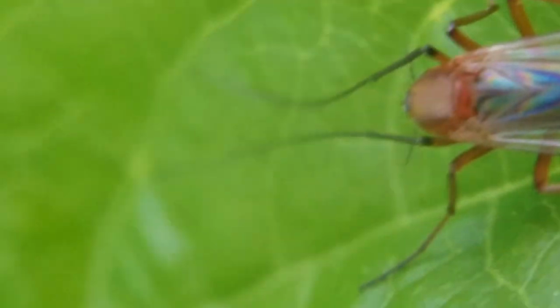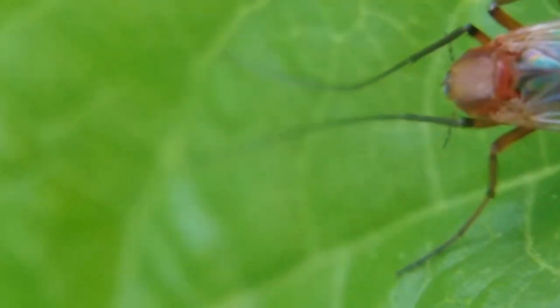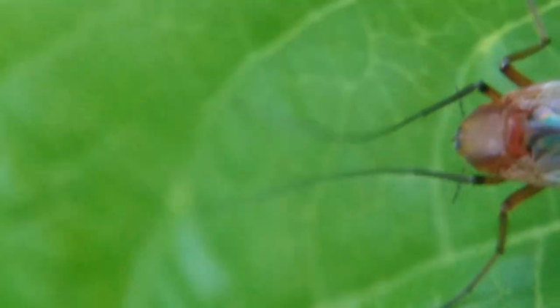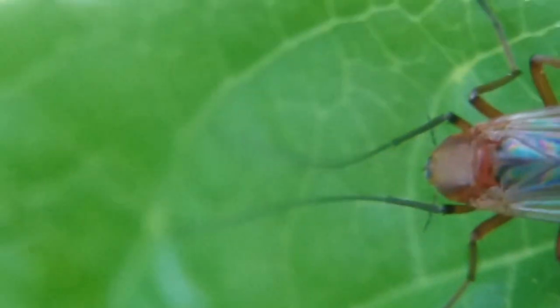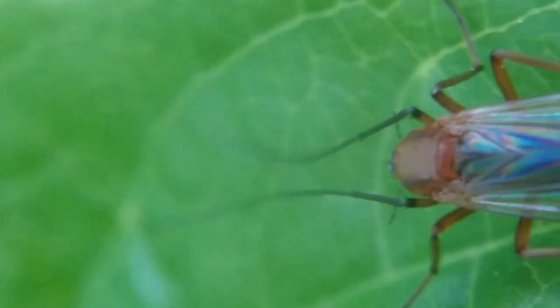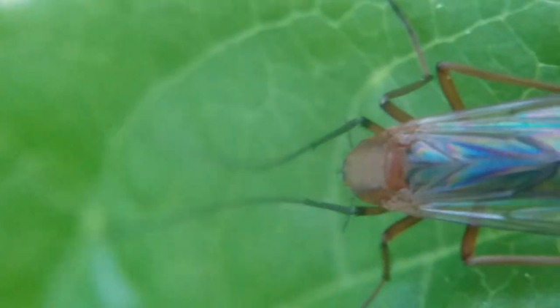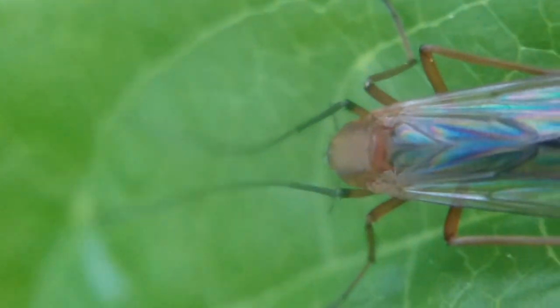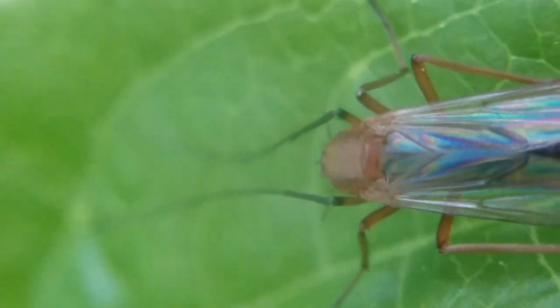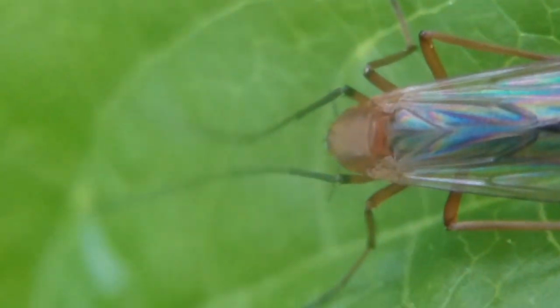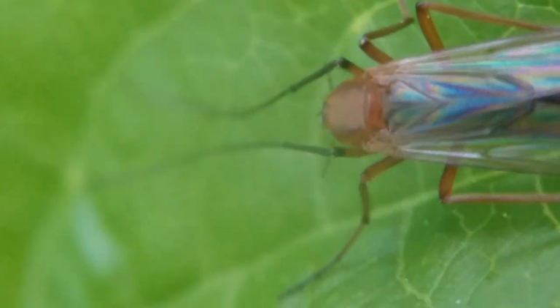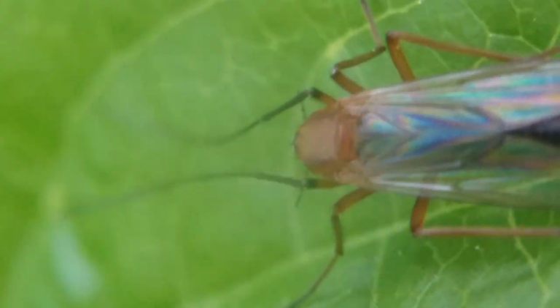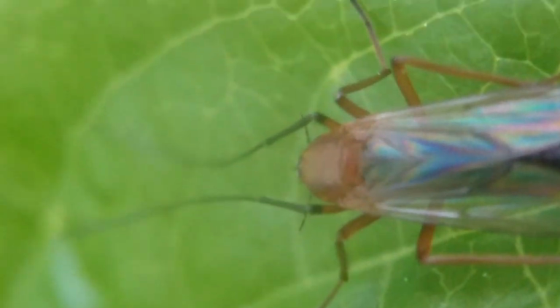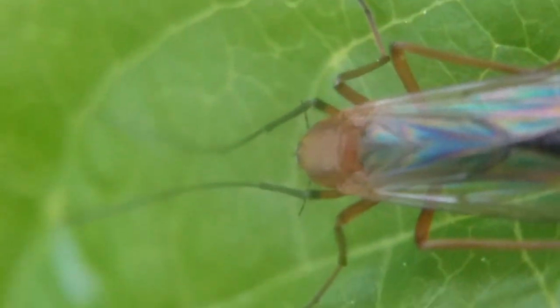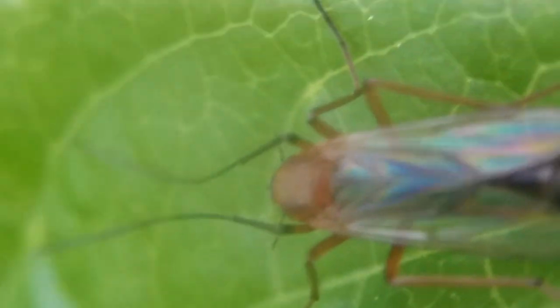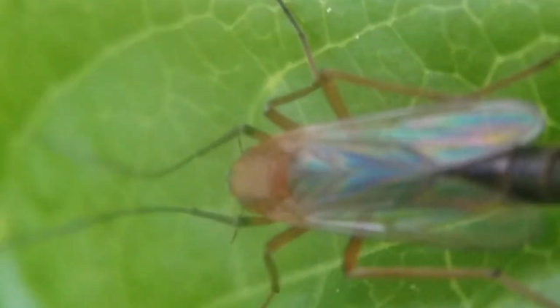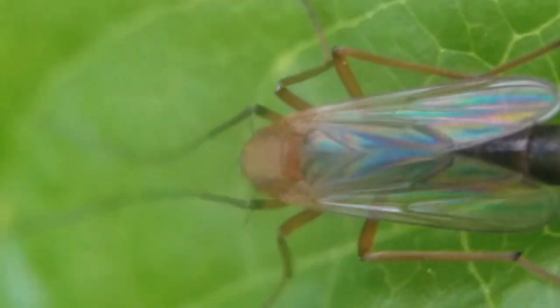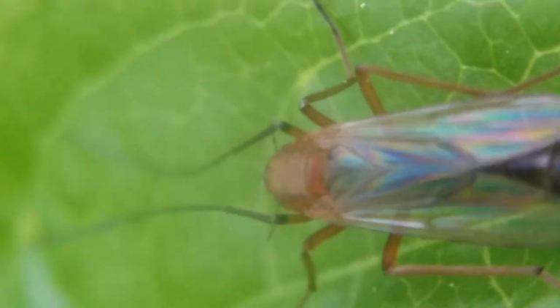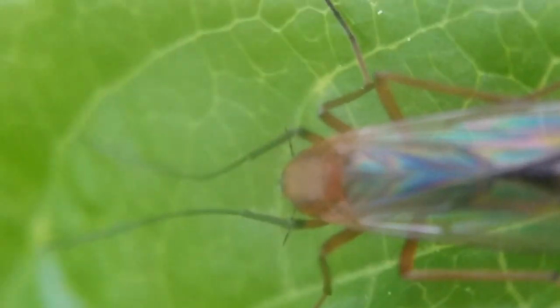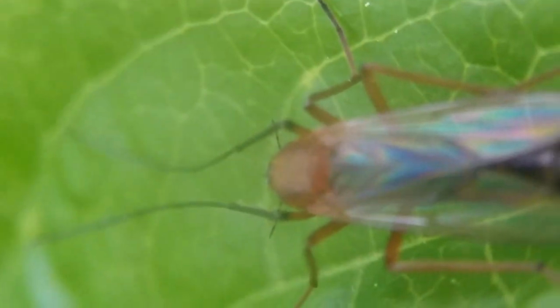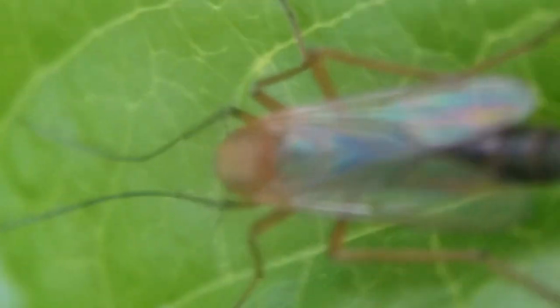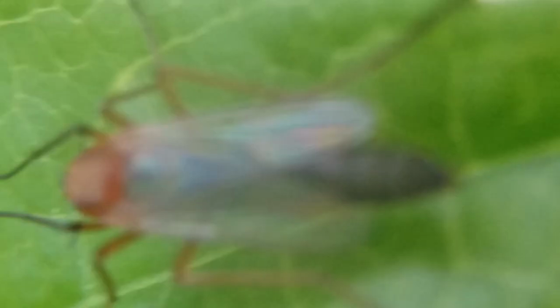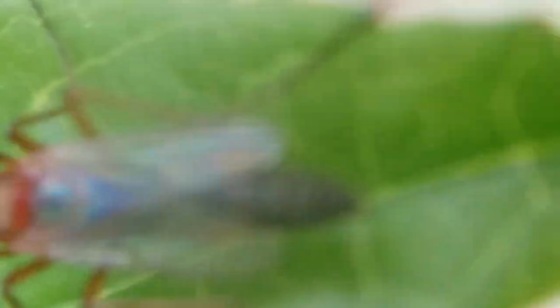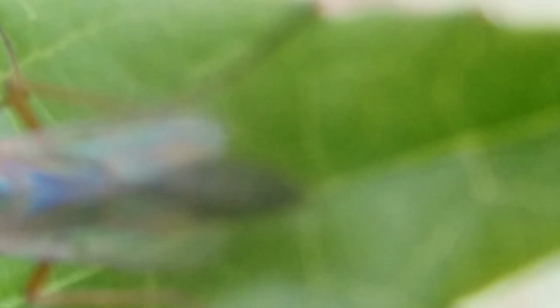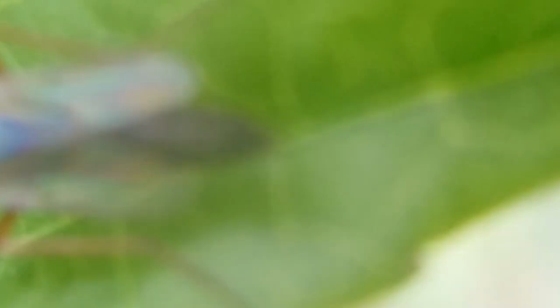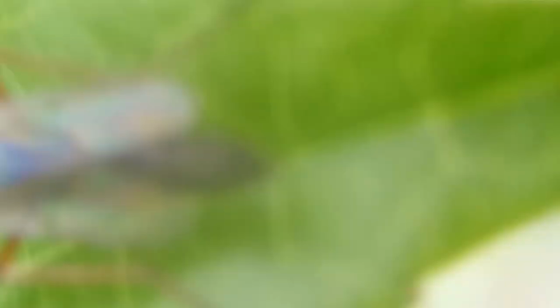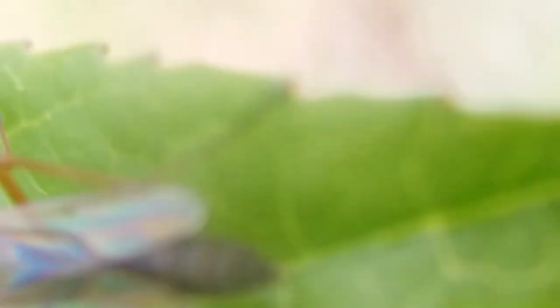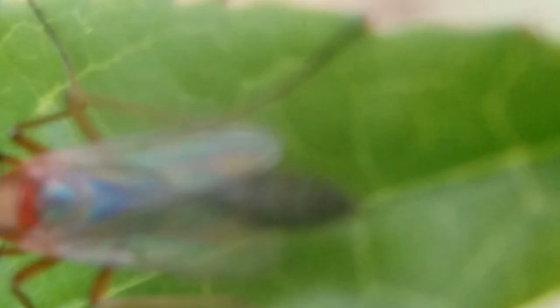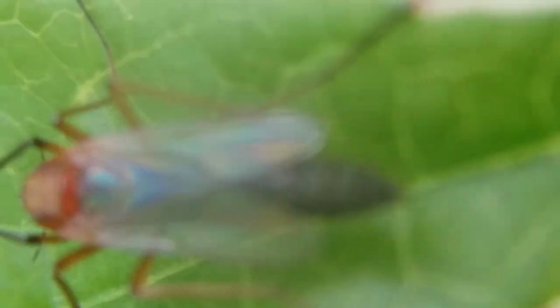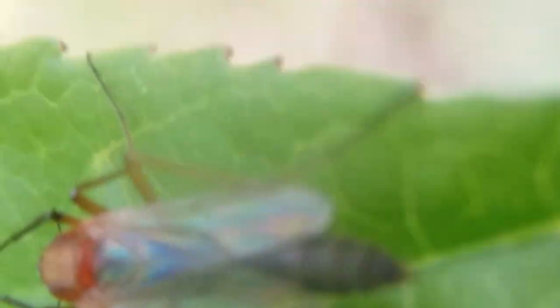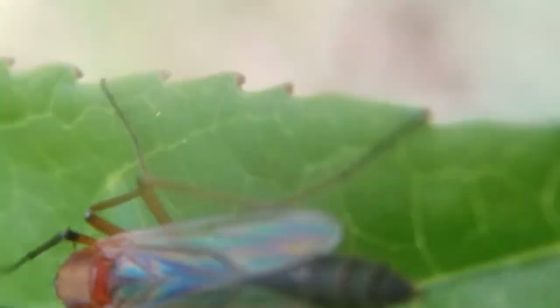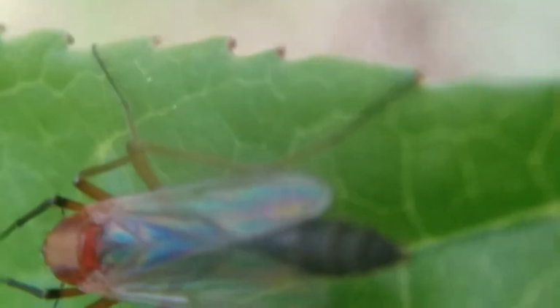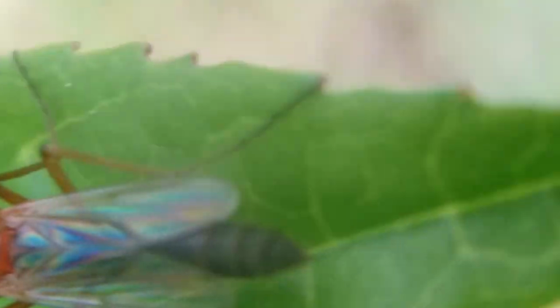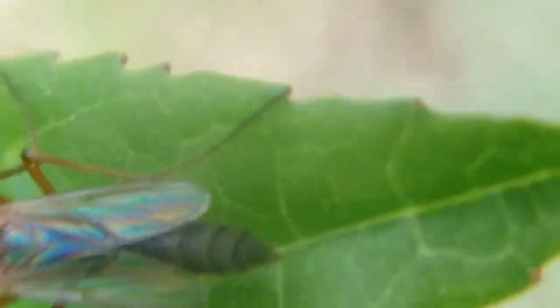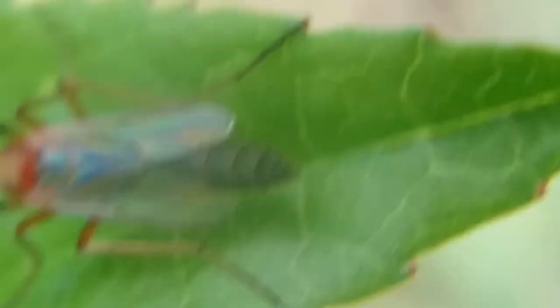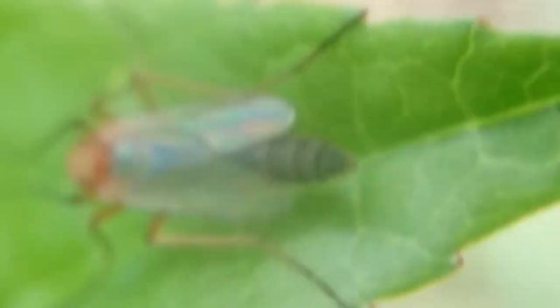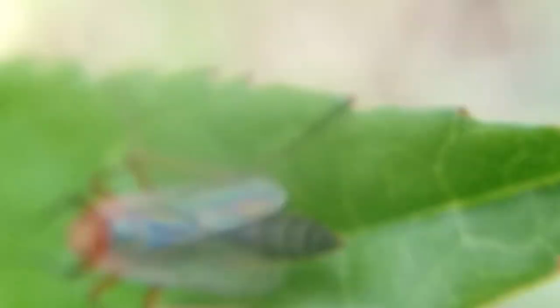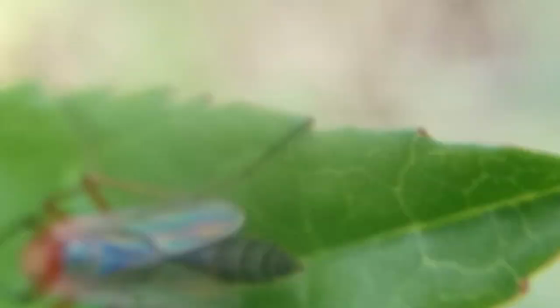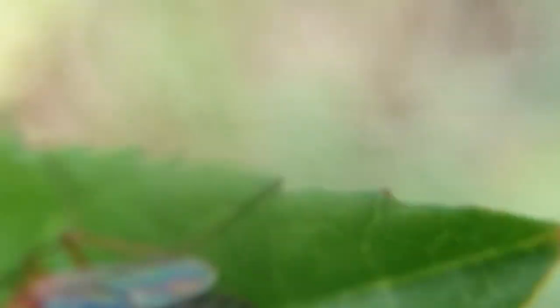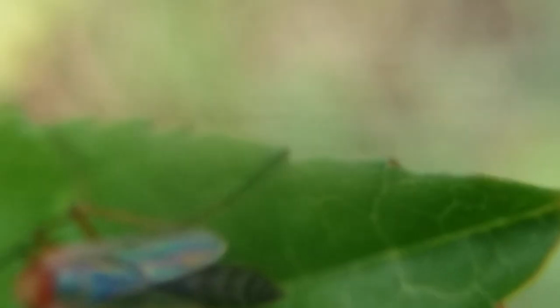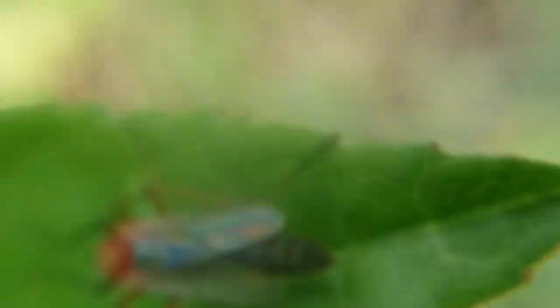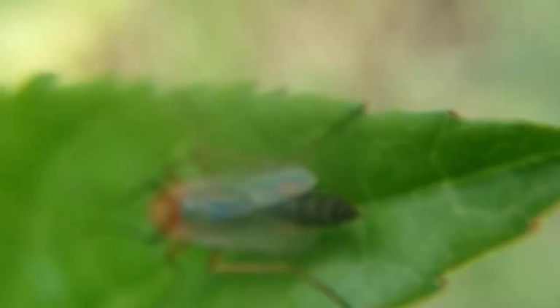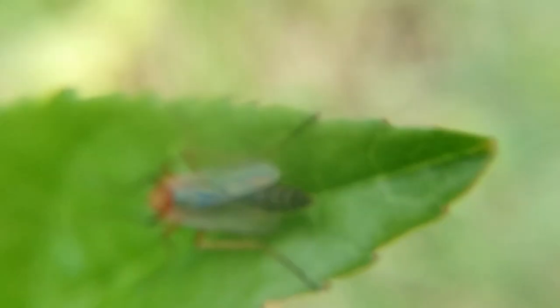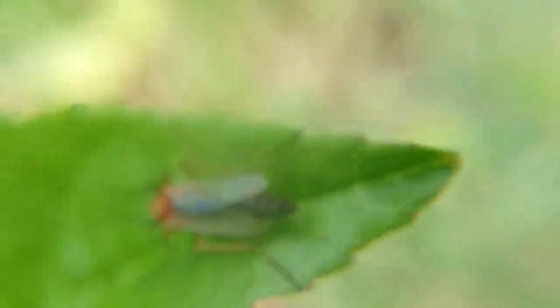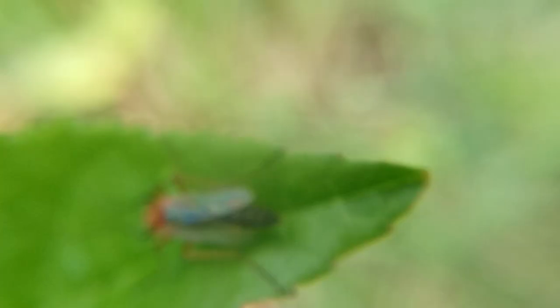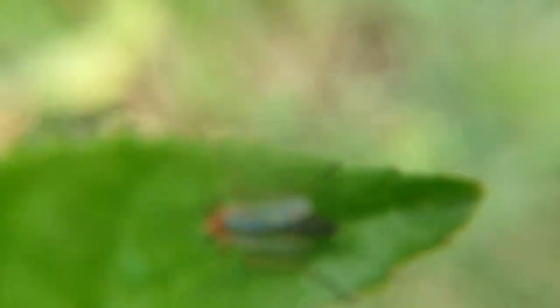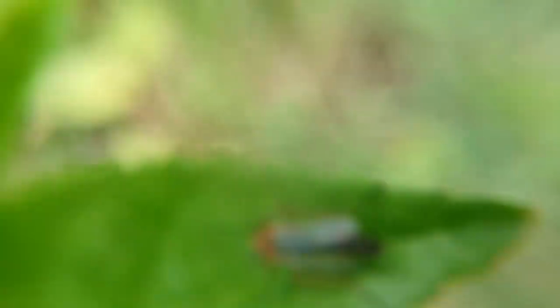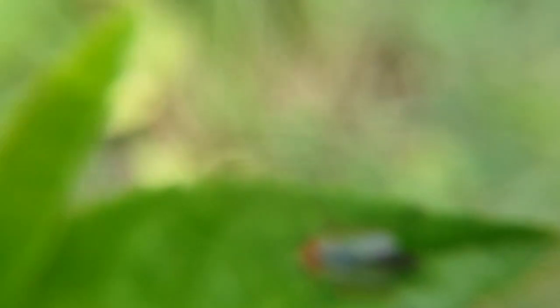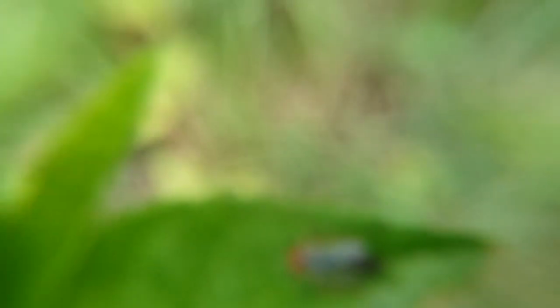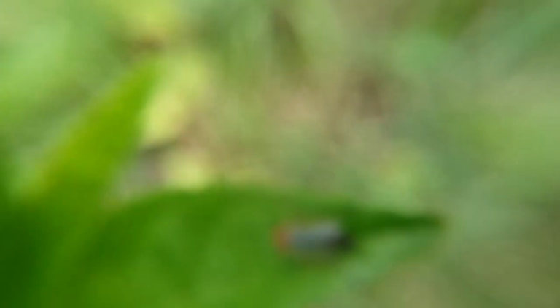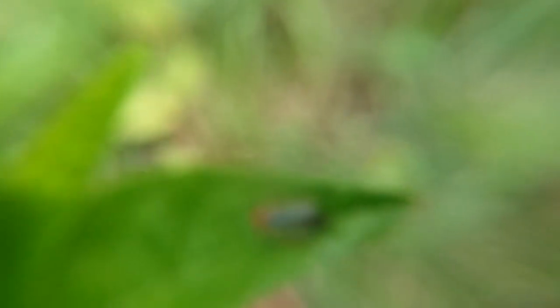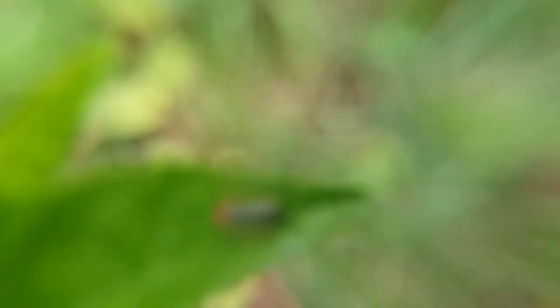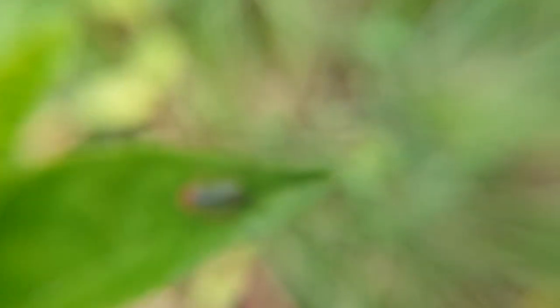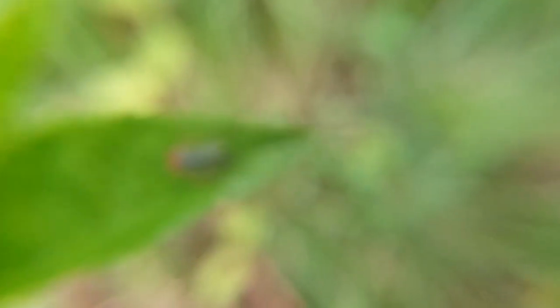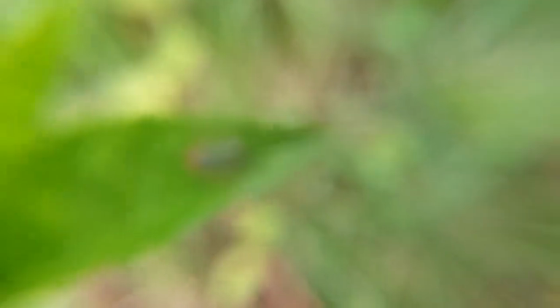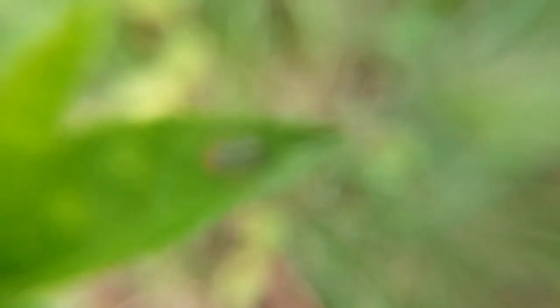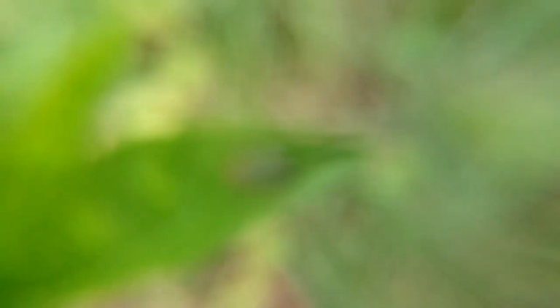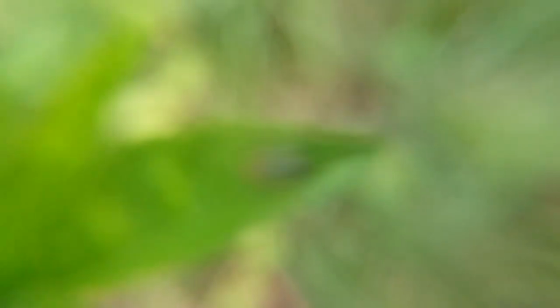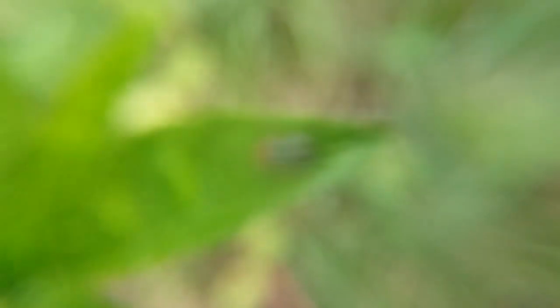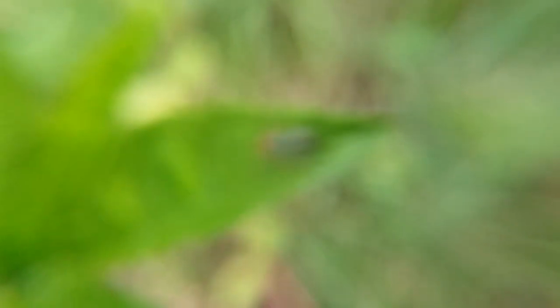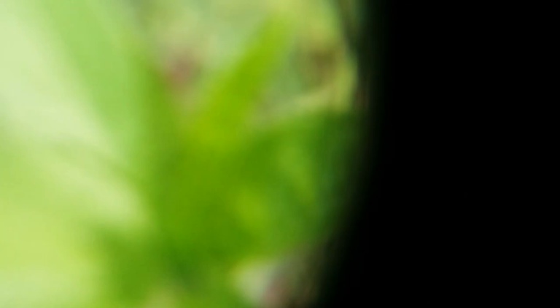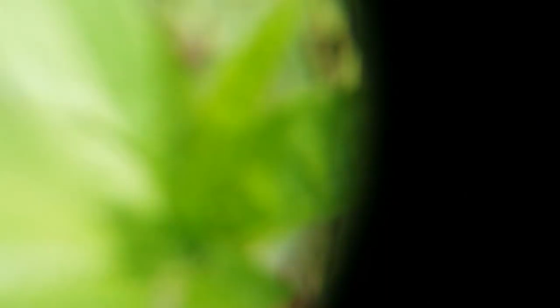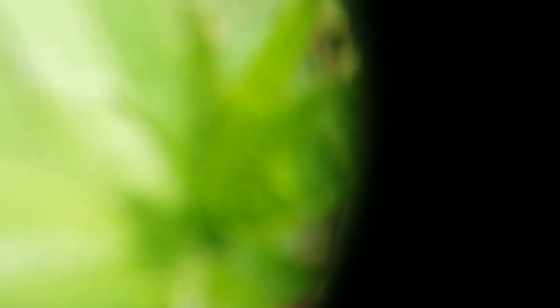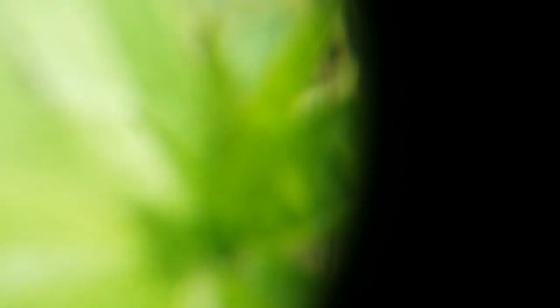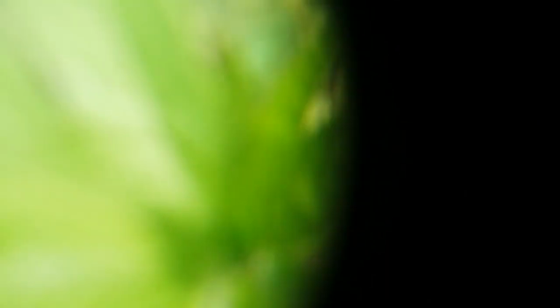I have no idea what it is, but it's cool looking. And I'll take the macro lens off now.